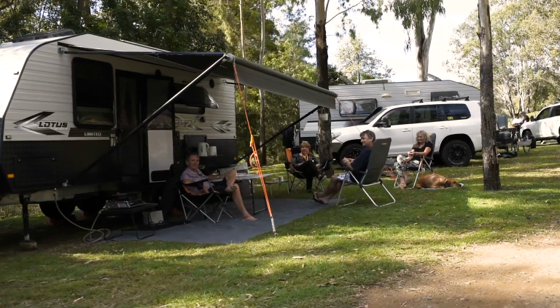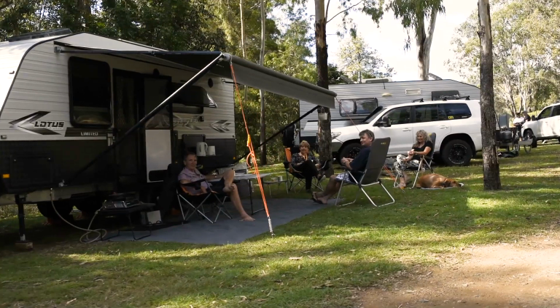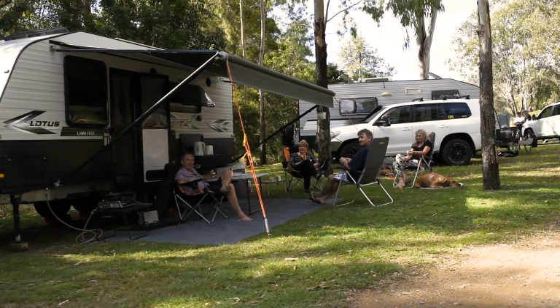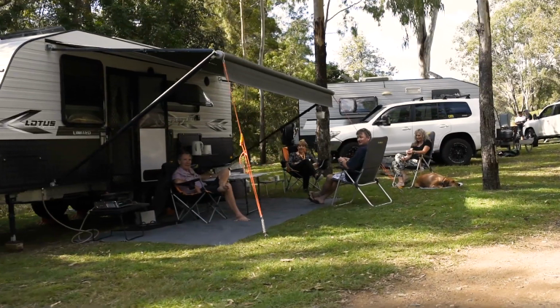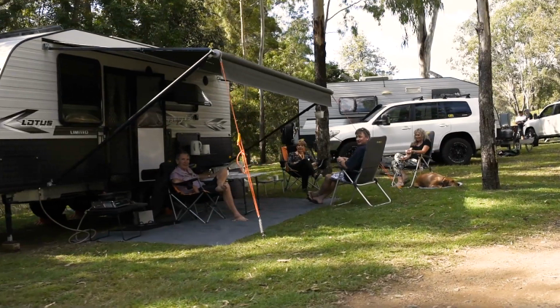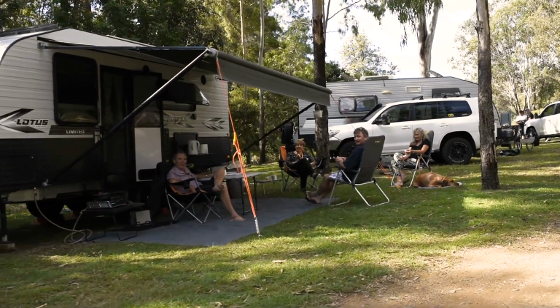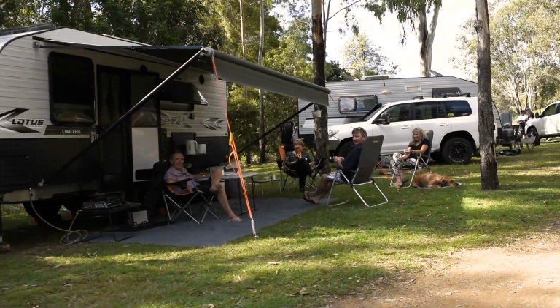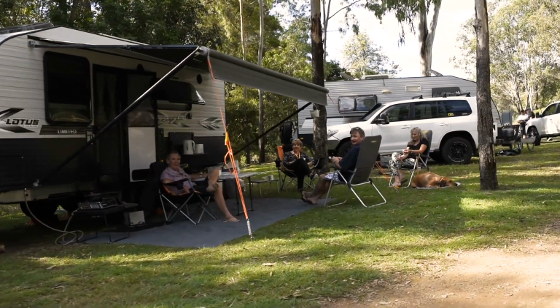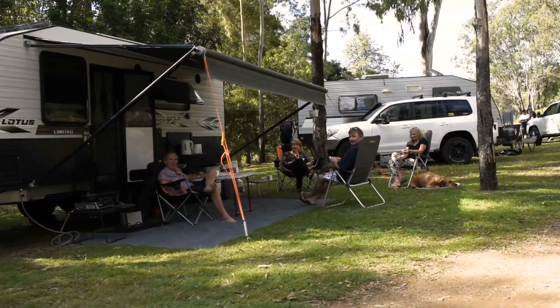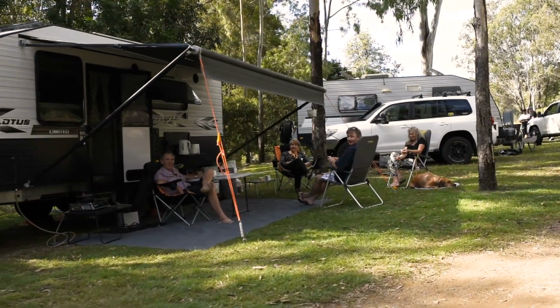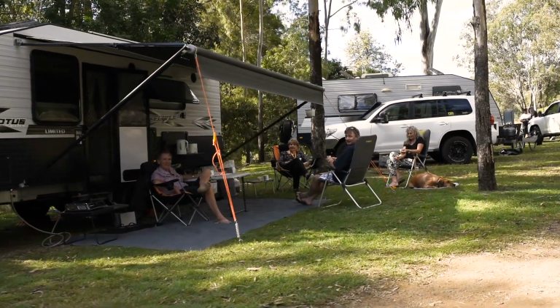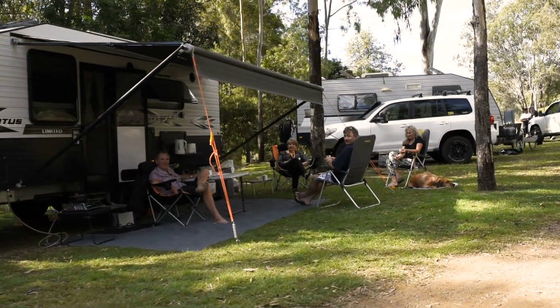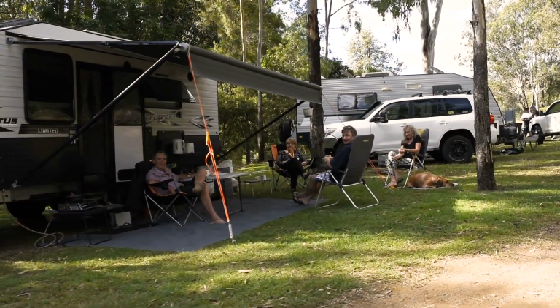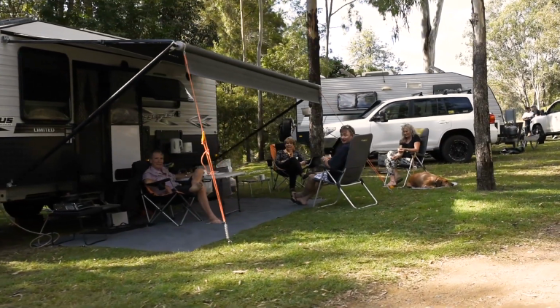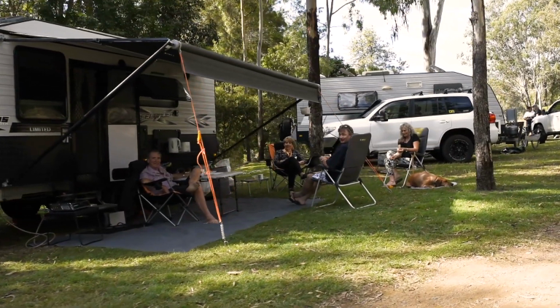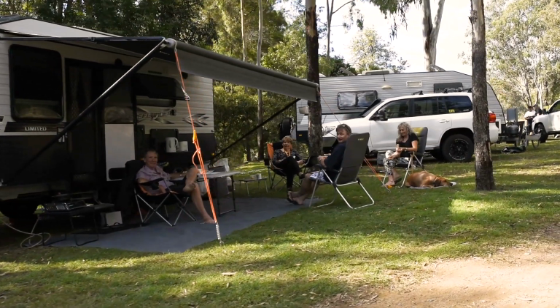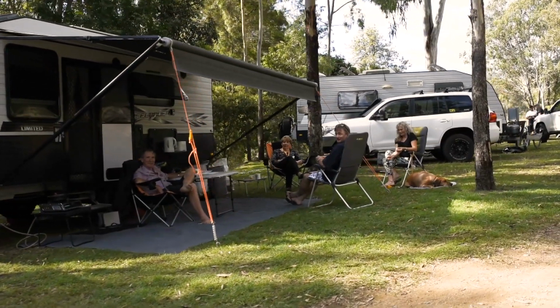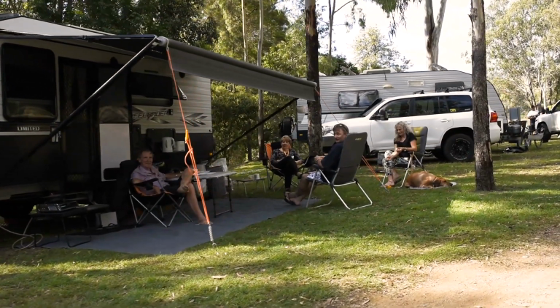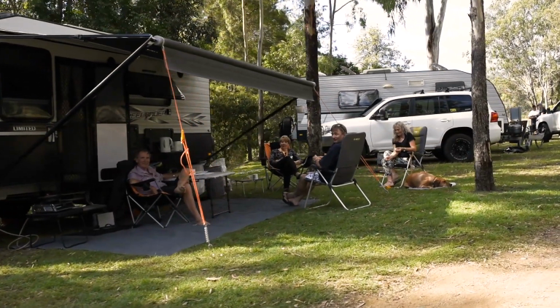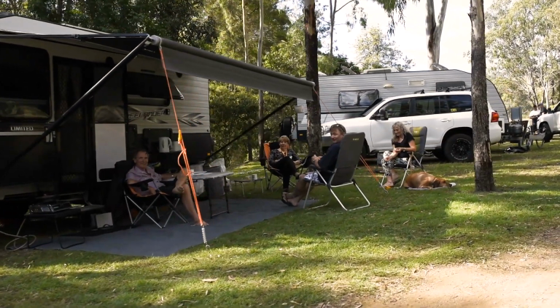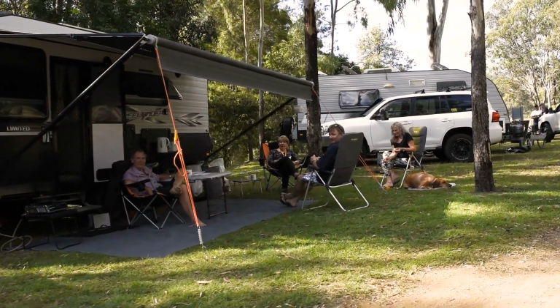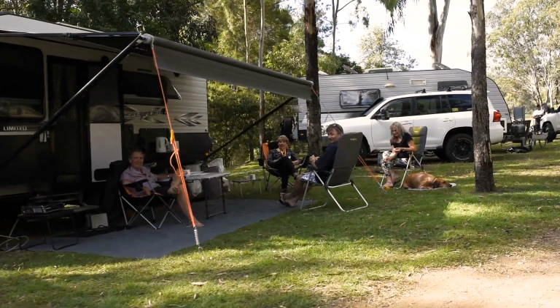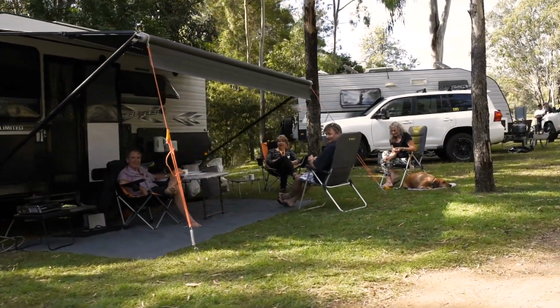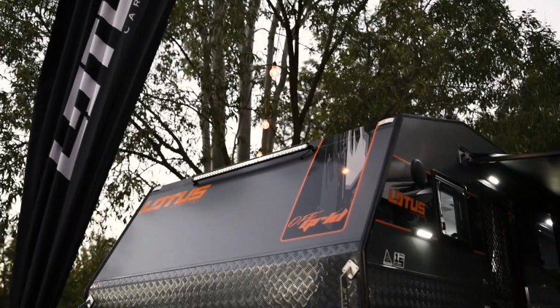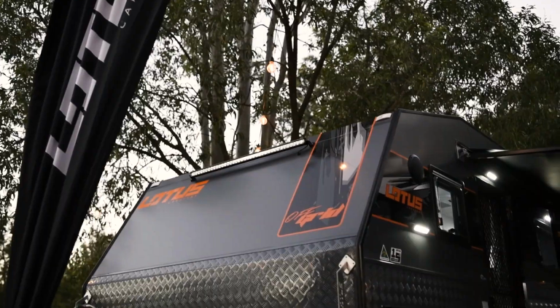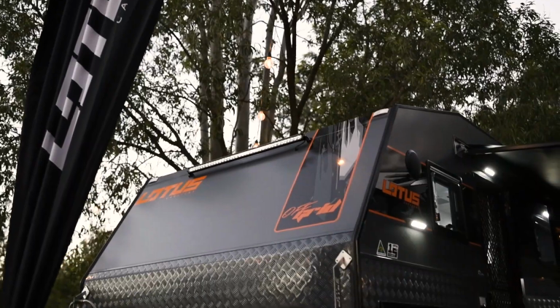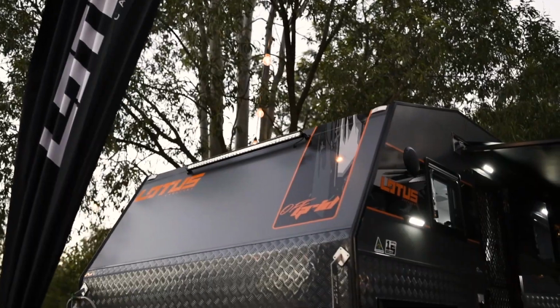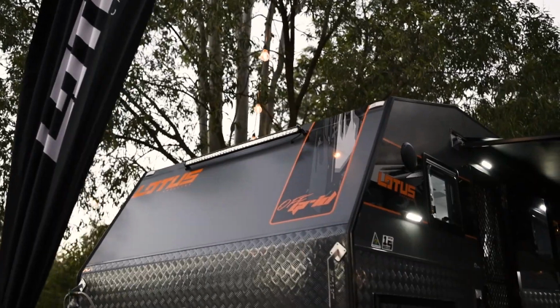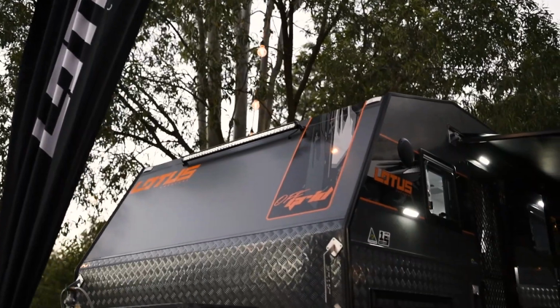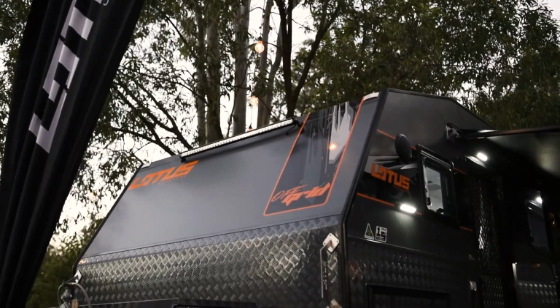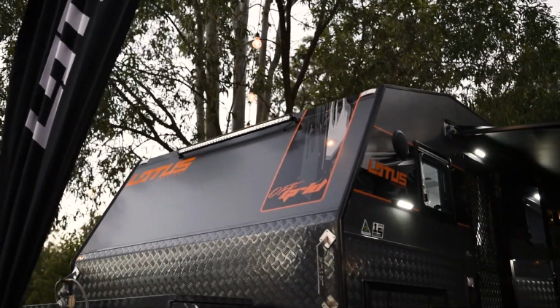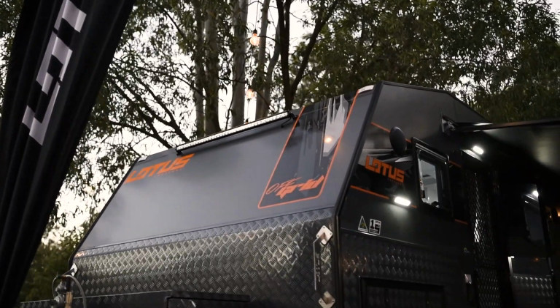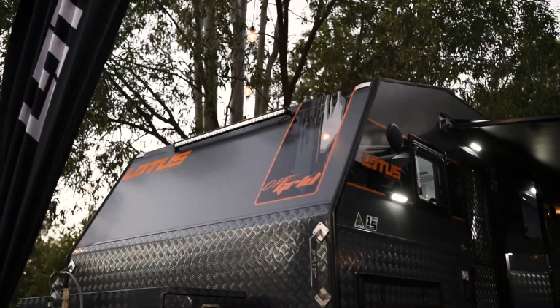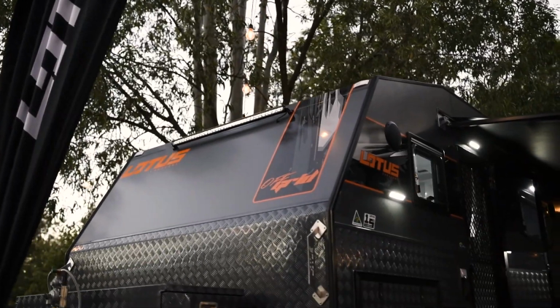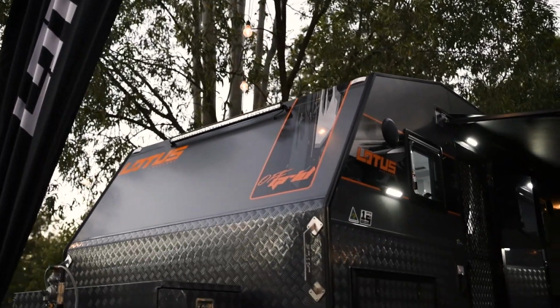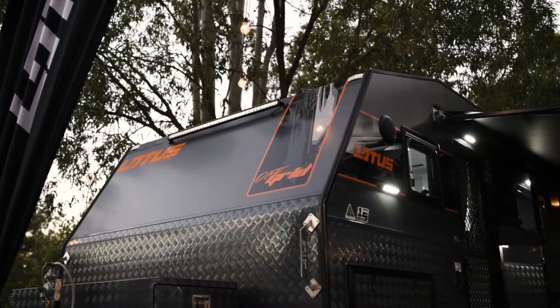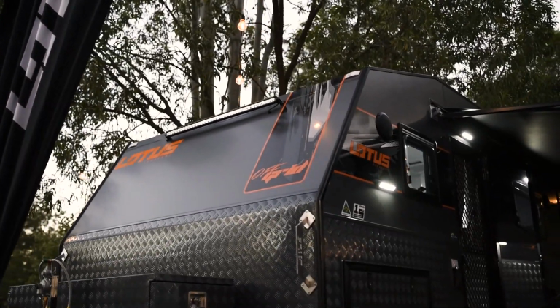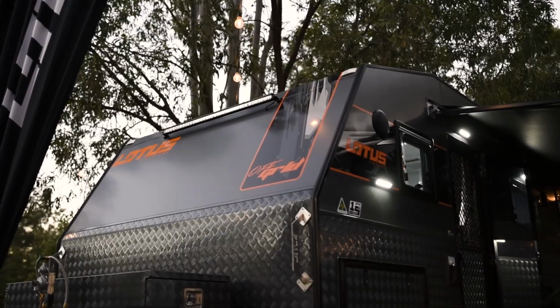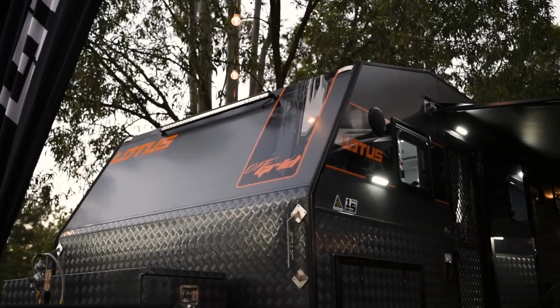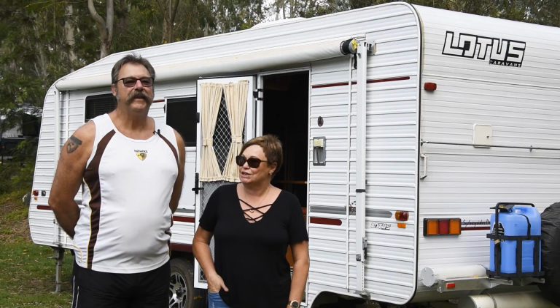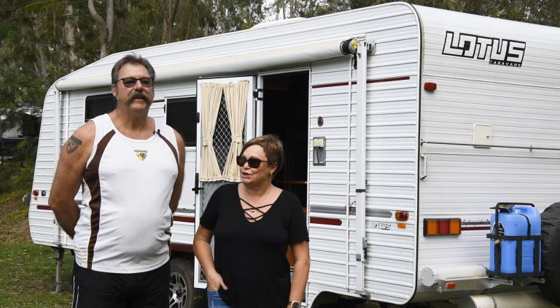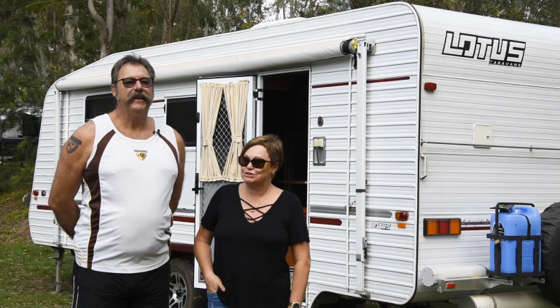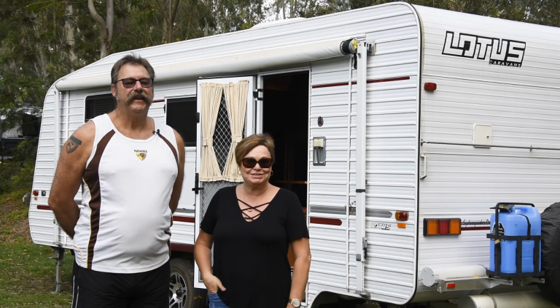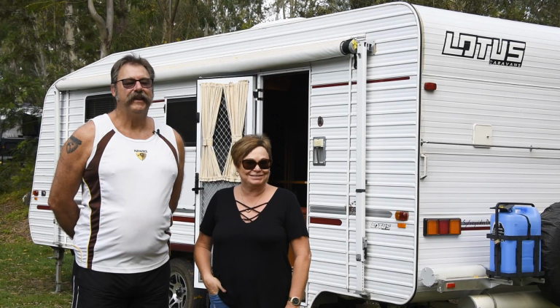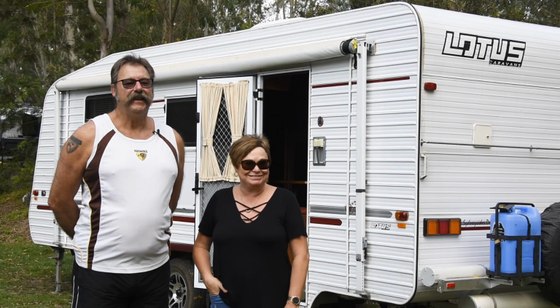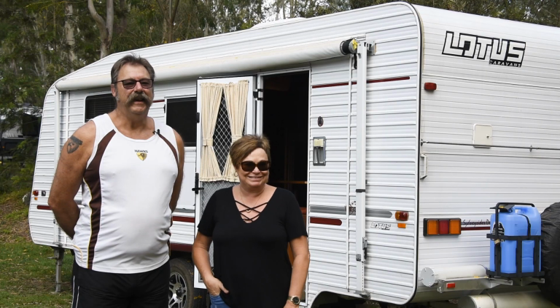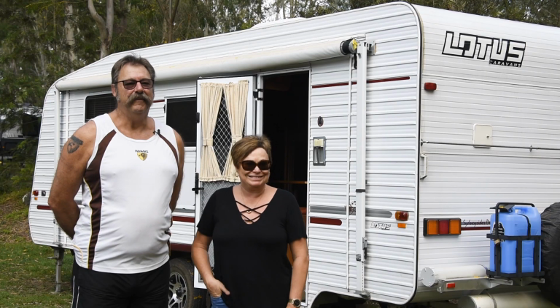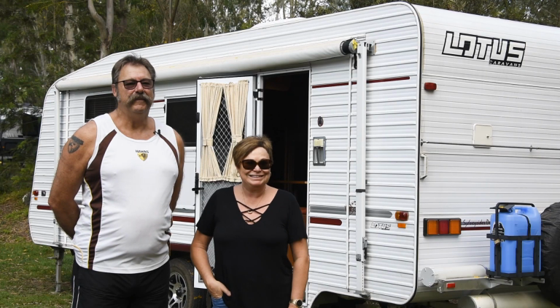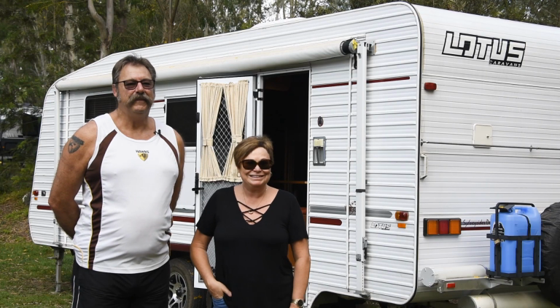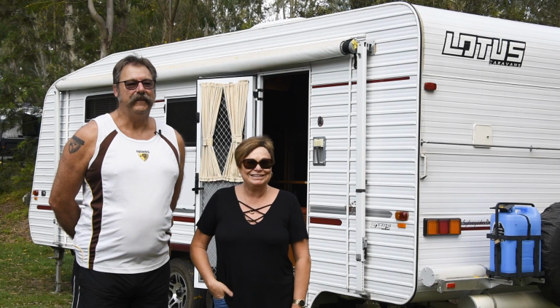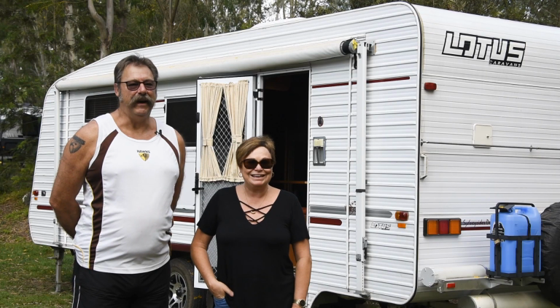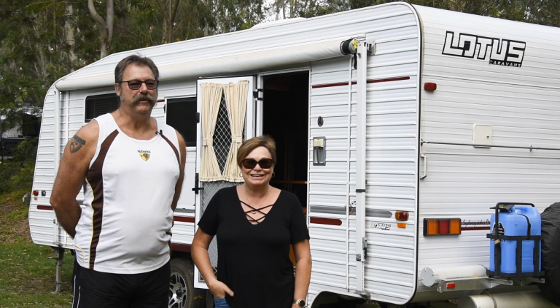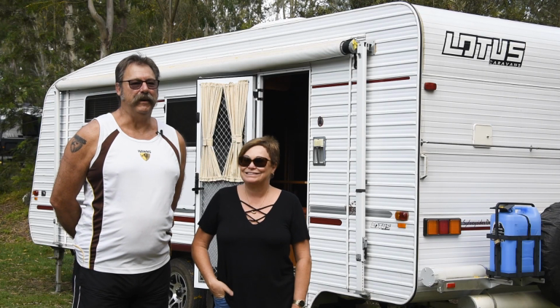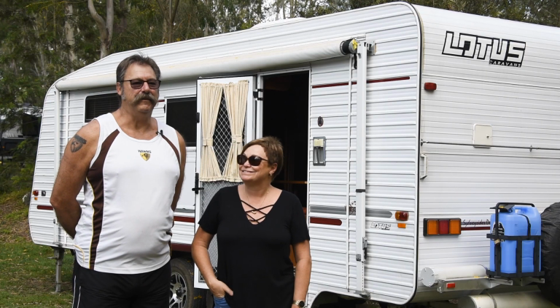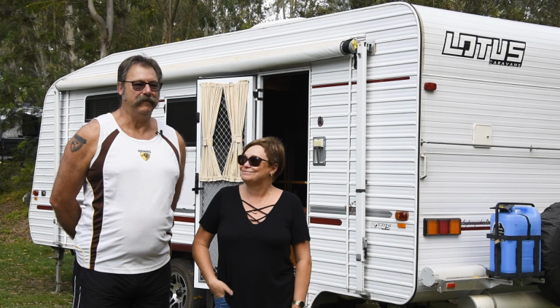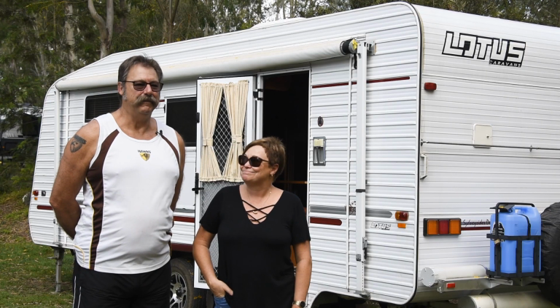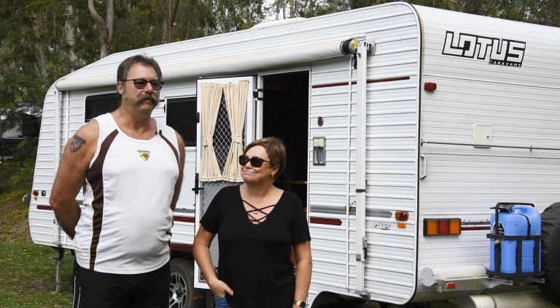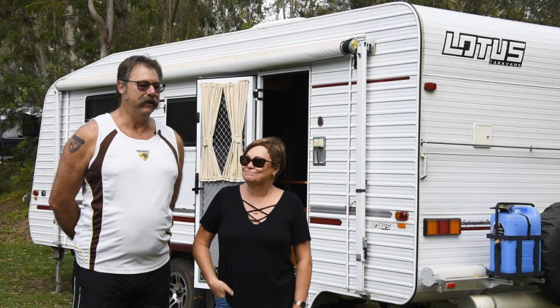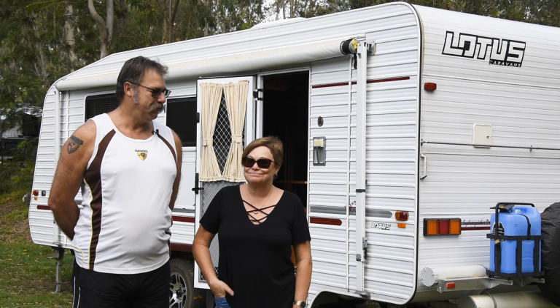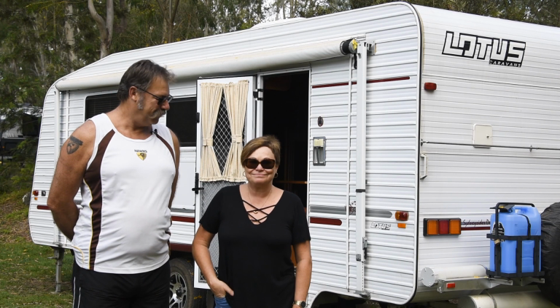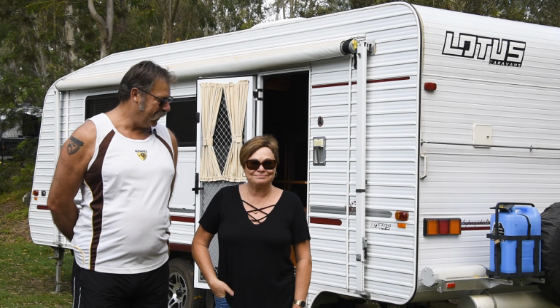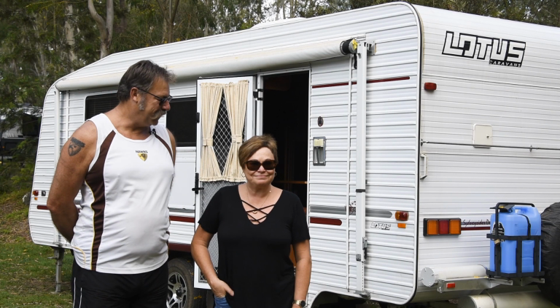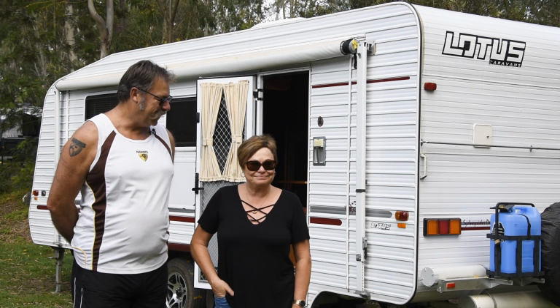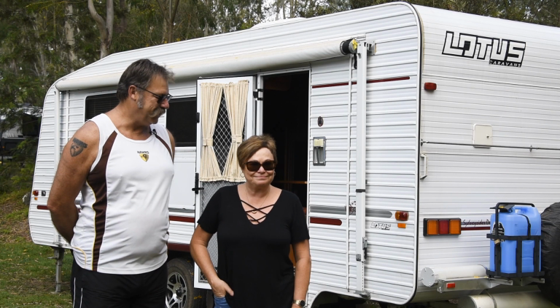We always get a really good response when you pull in anywhere and there's a Lotus. Everyone comes over and checks out your Lotus. It's been fantastic.